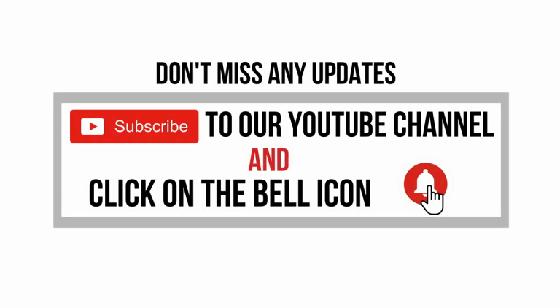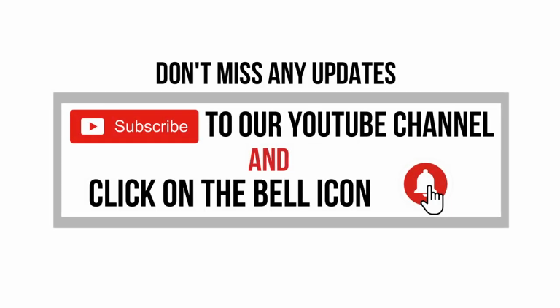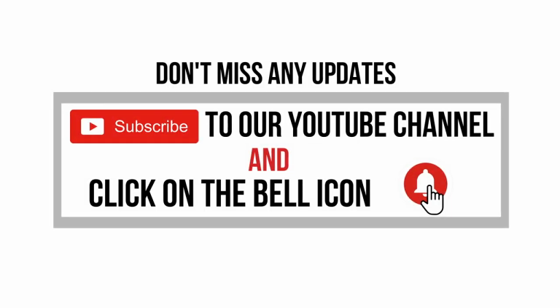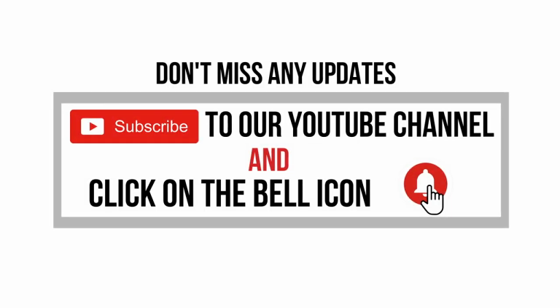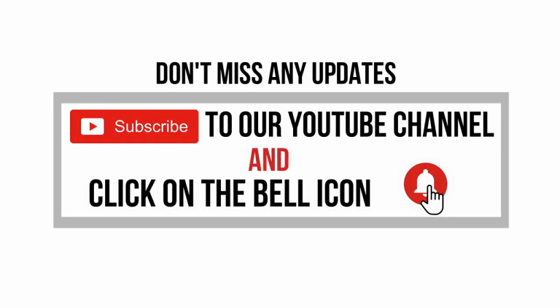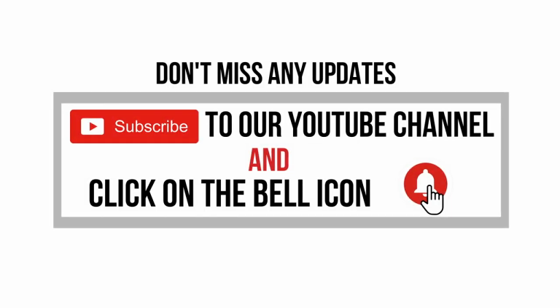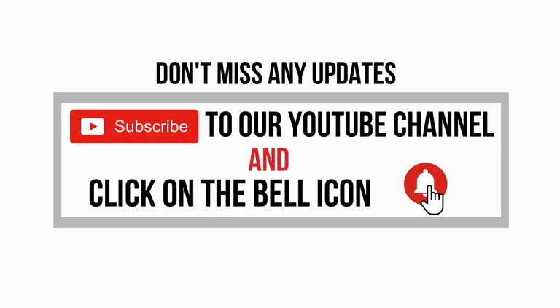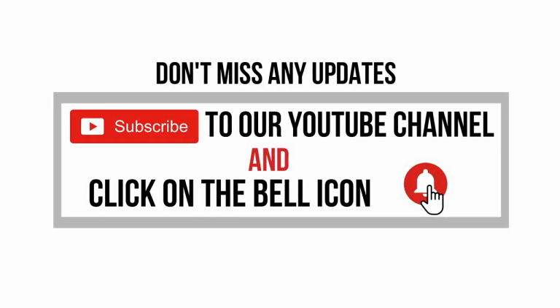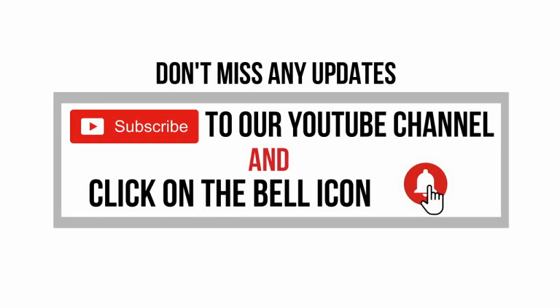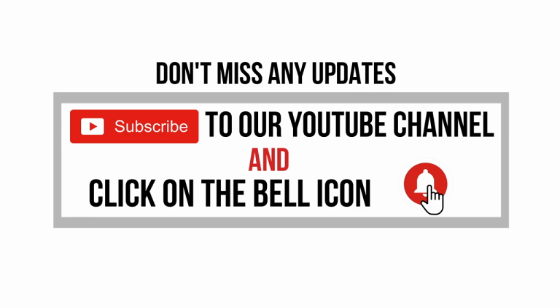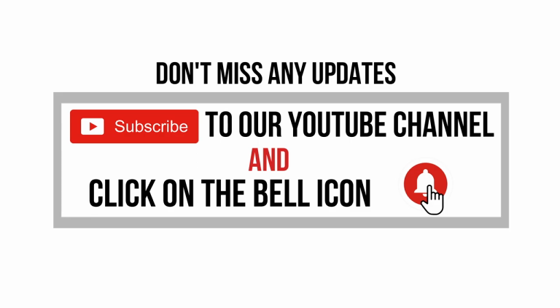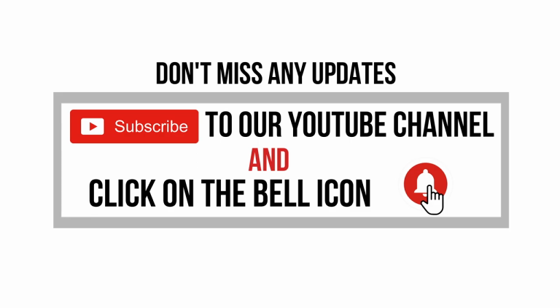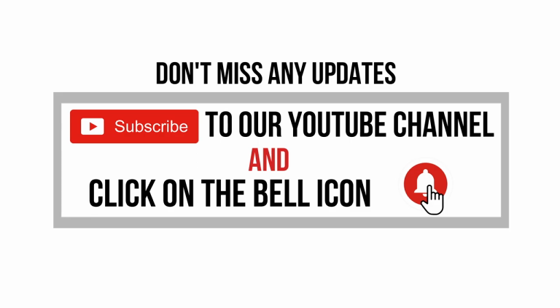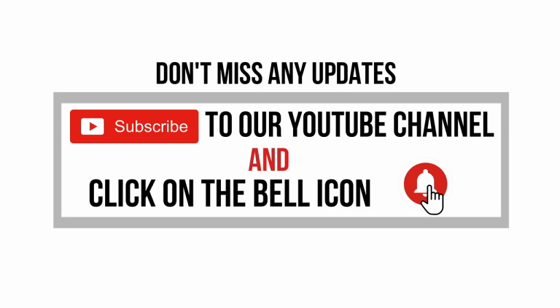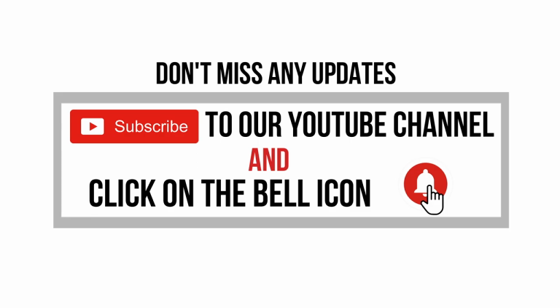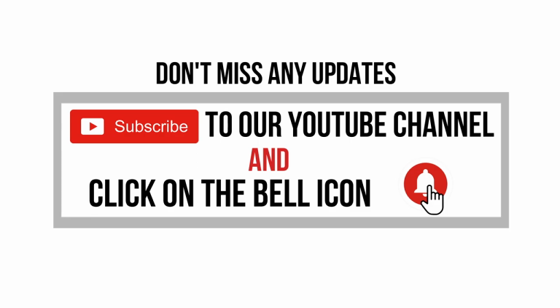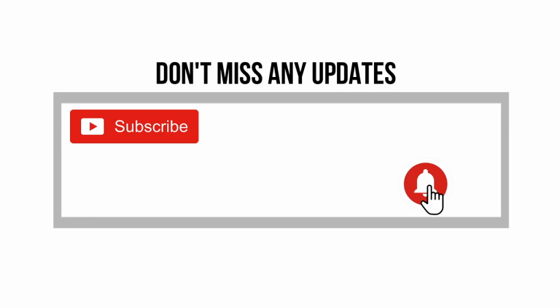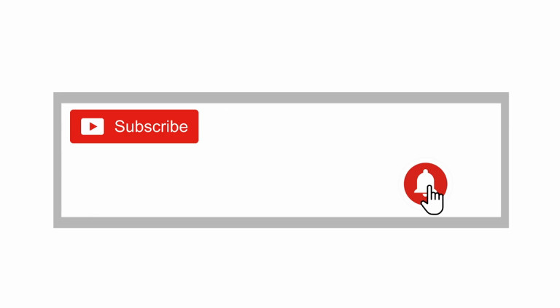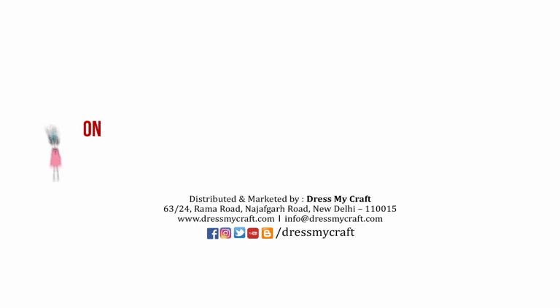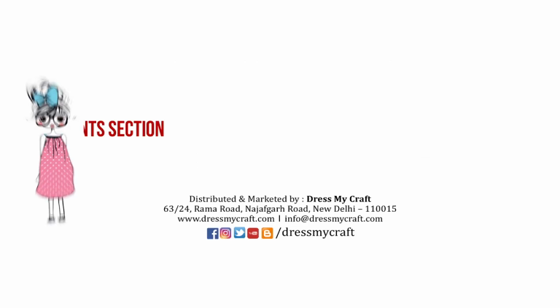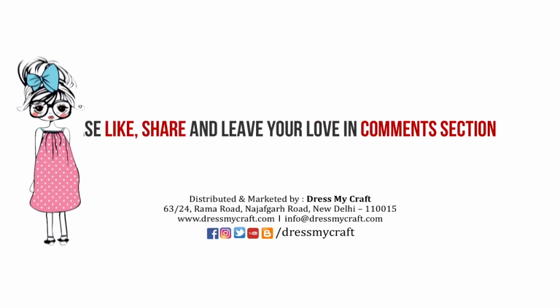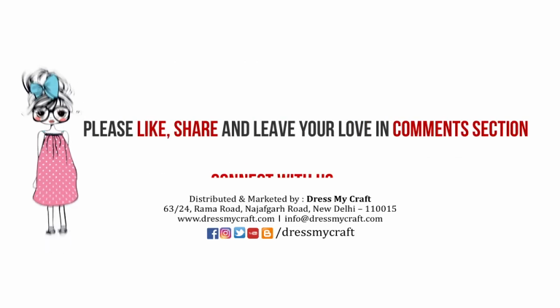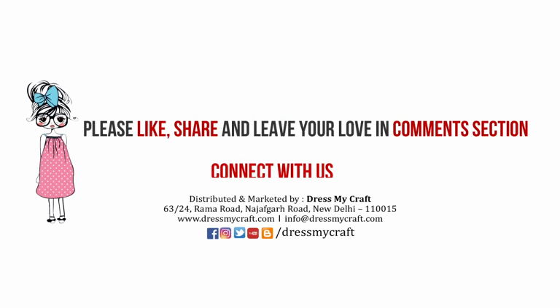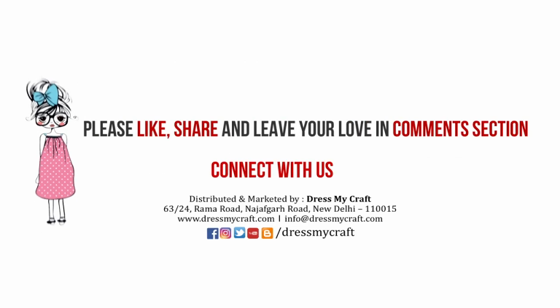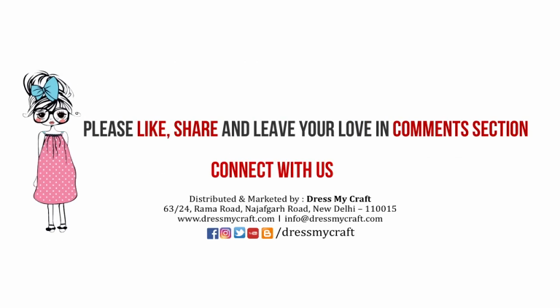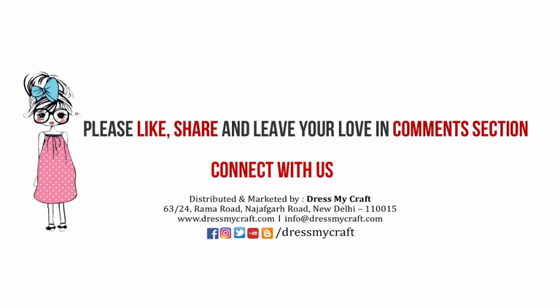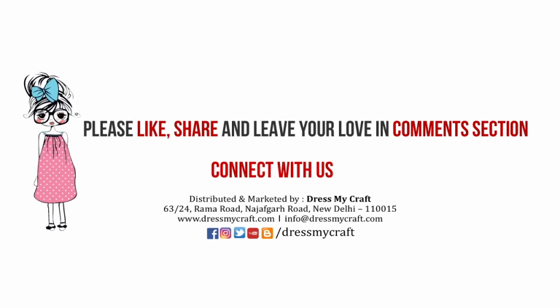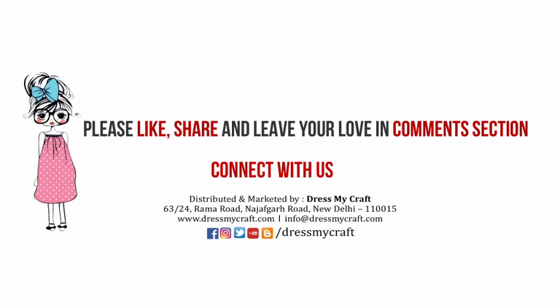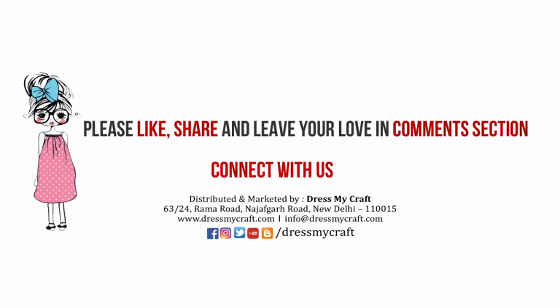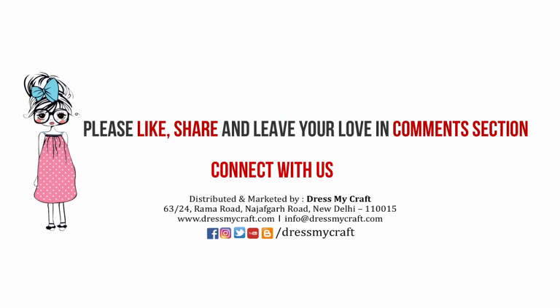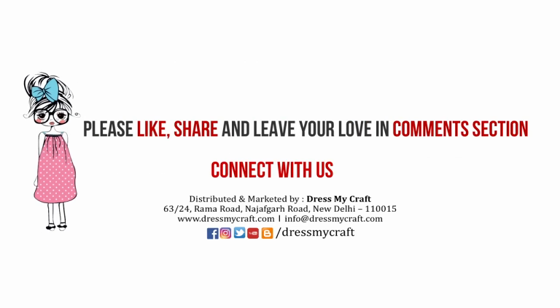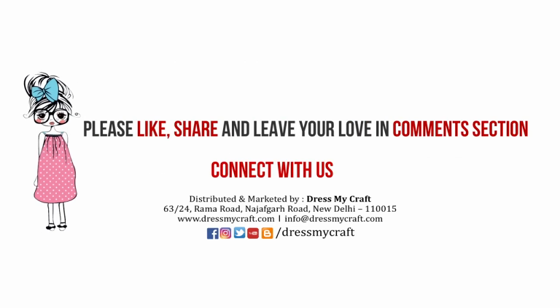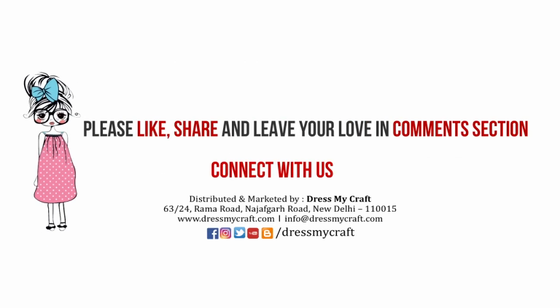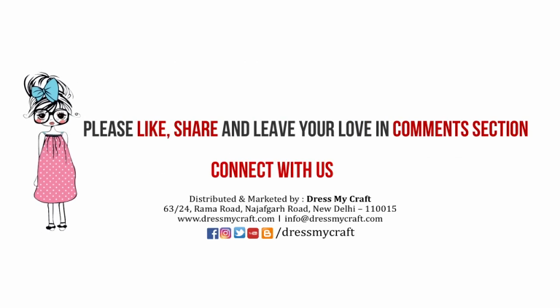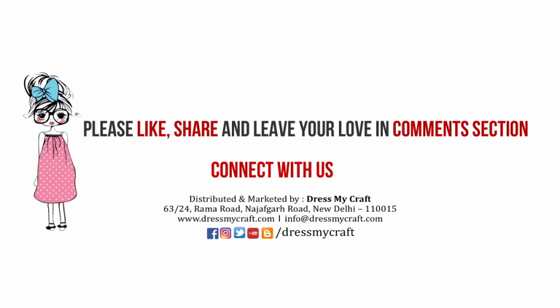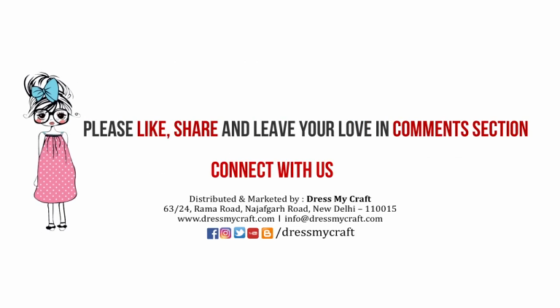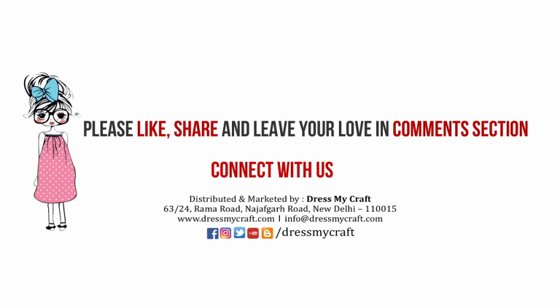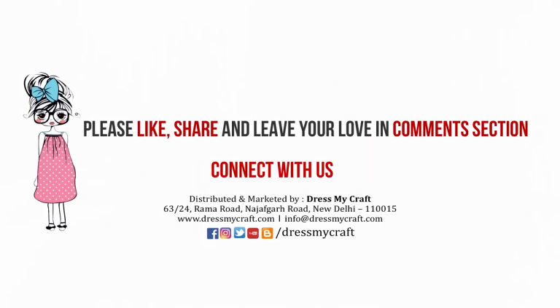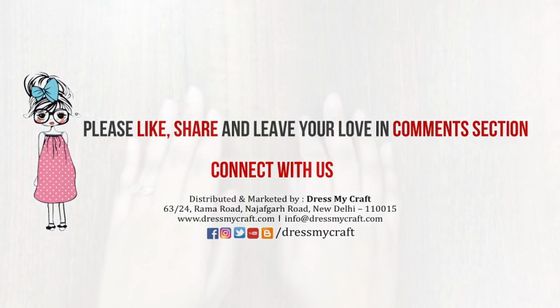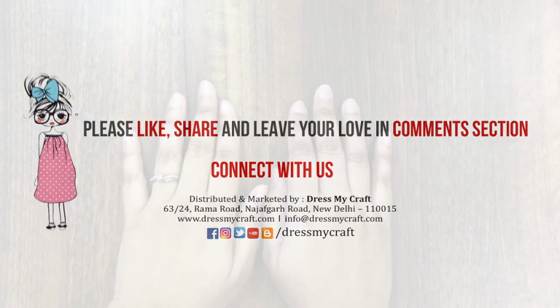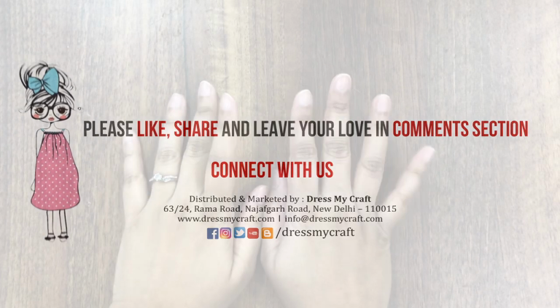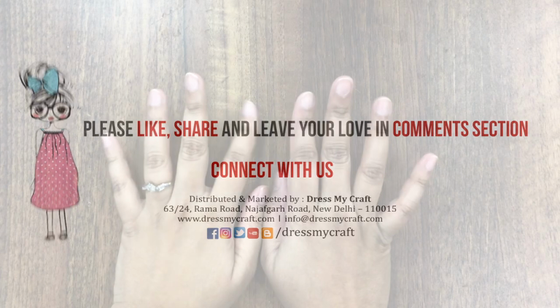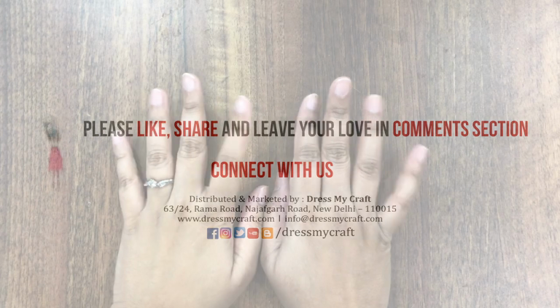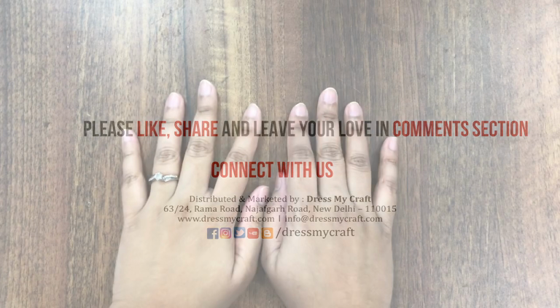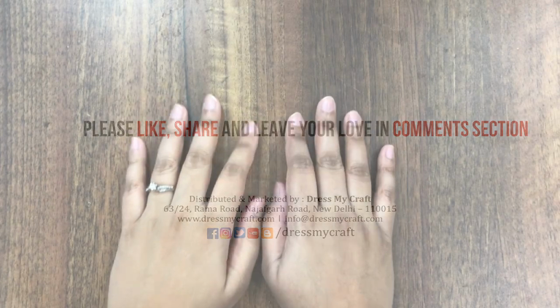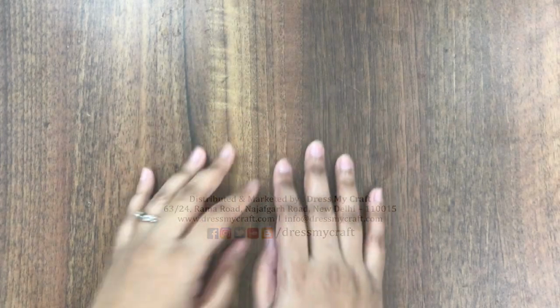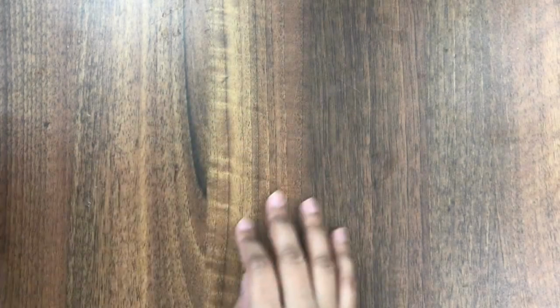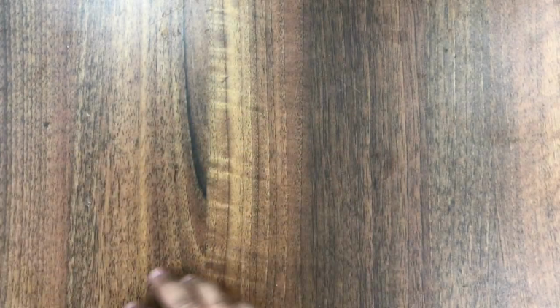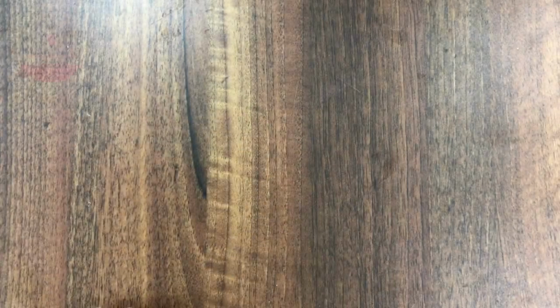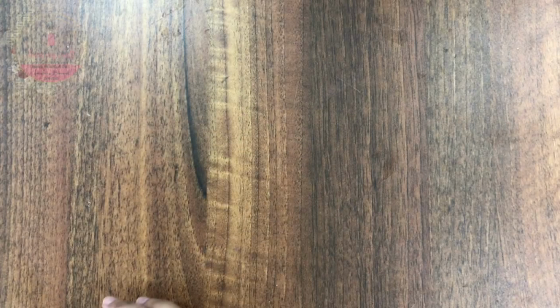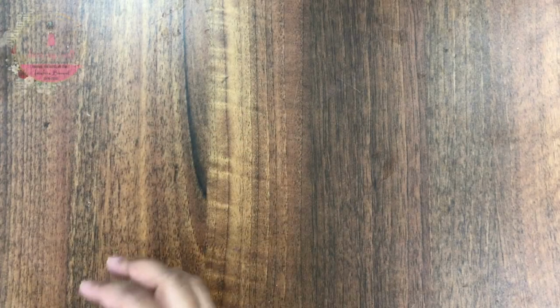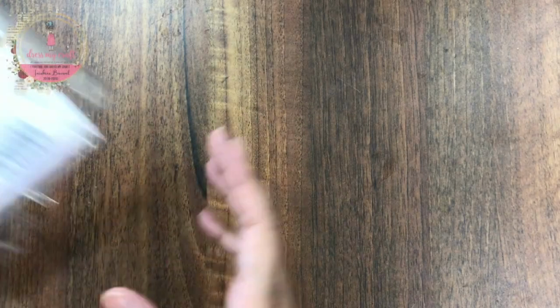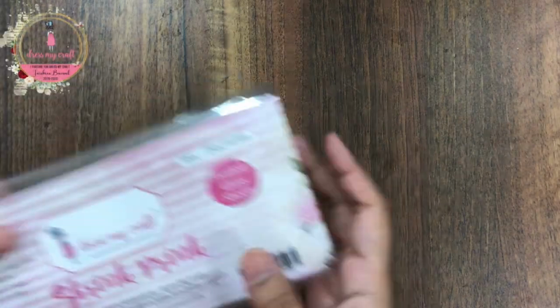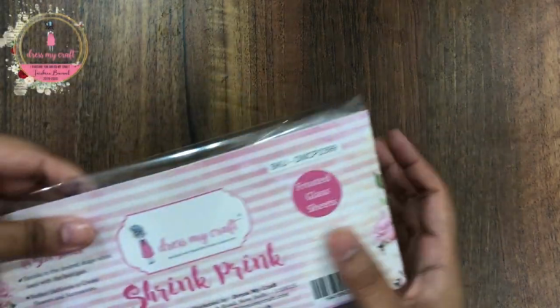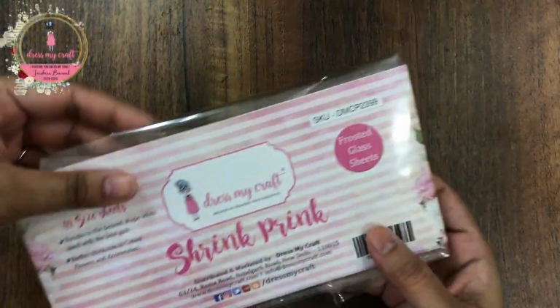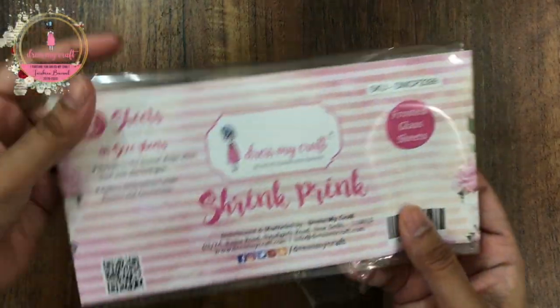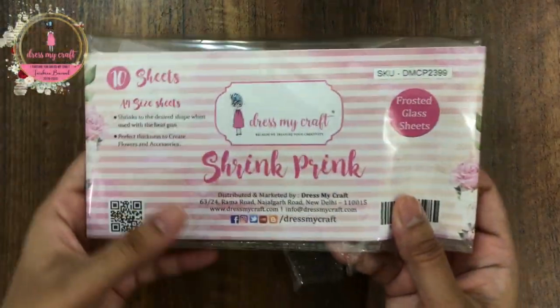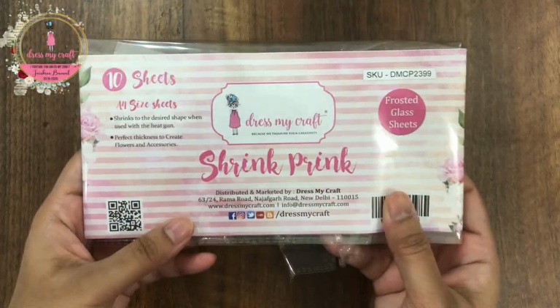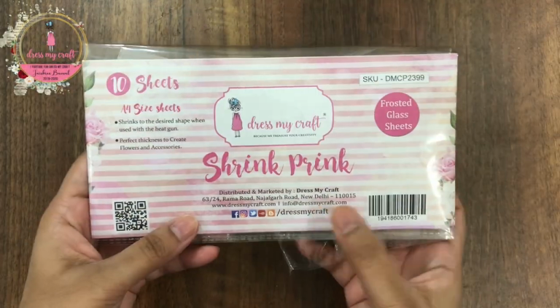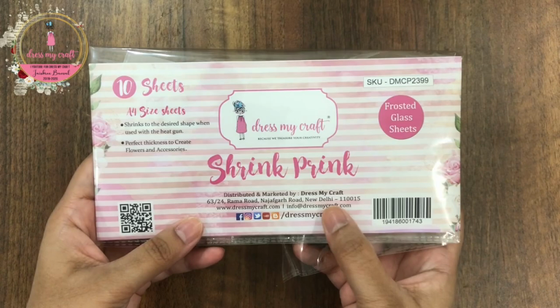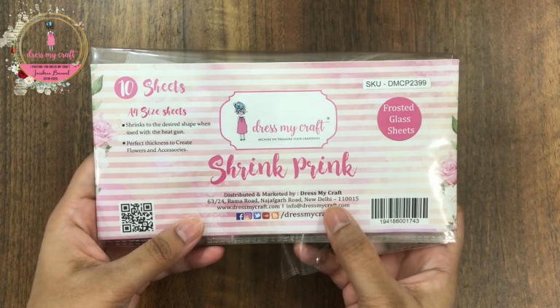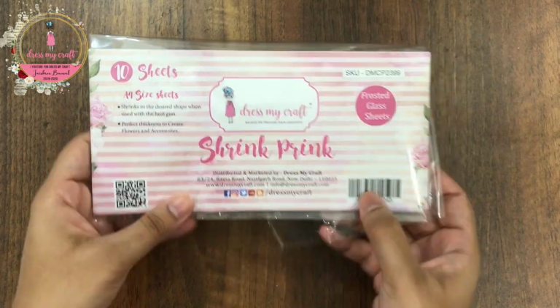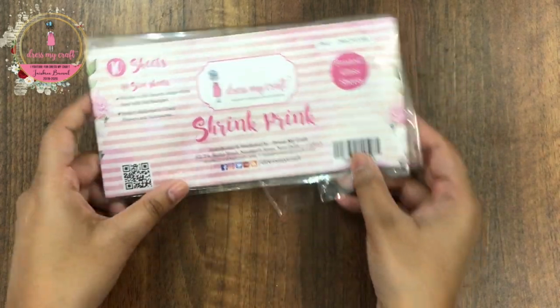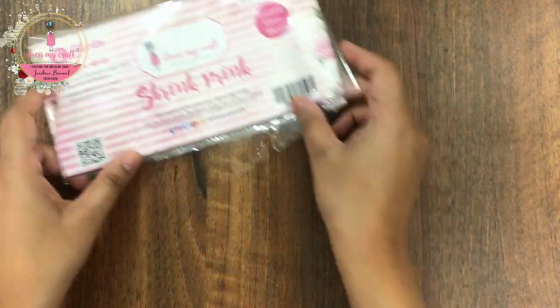But before we get started, please do subscribe to the channel and hit the bell icon to stay updated with our latest videos.